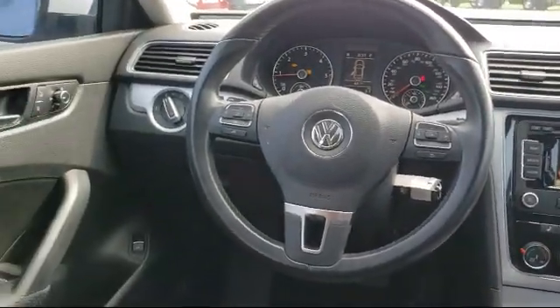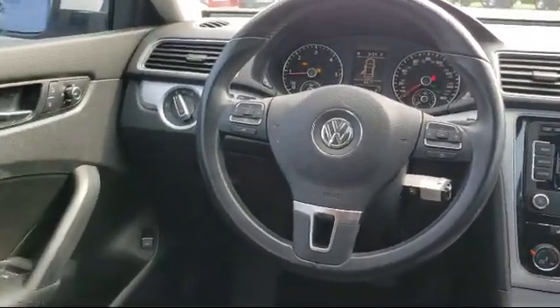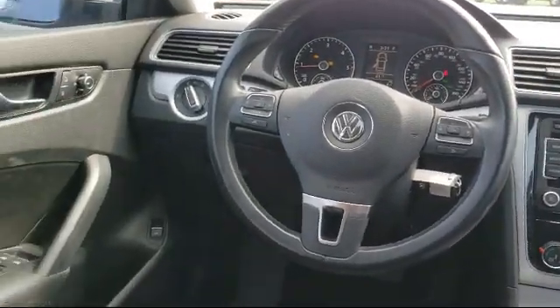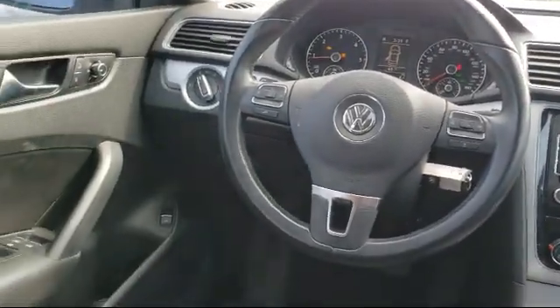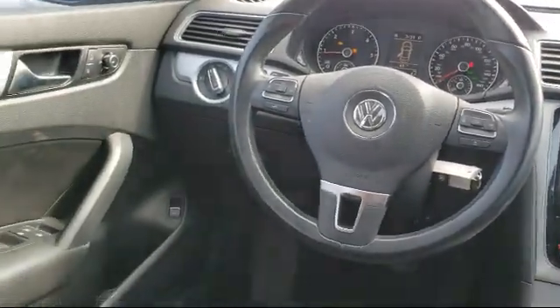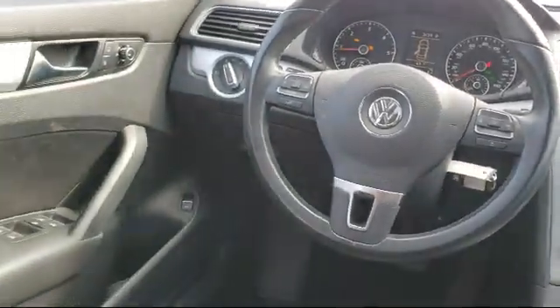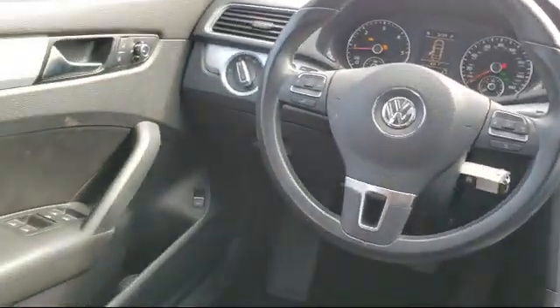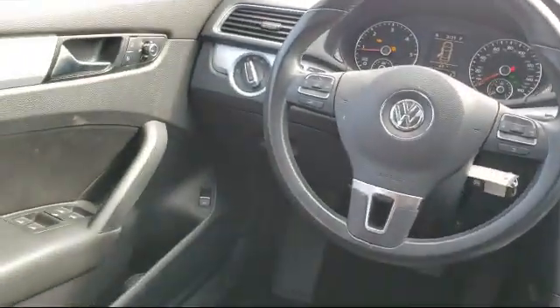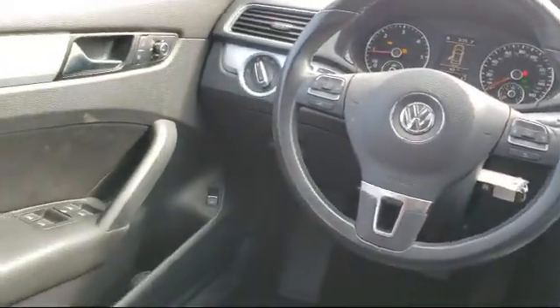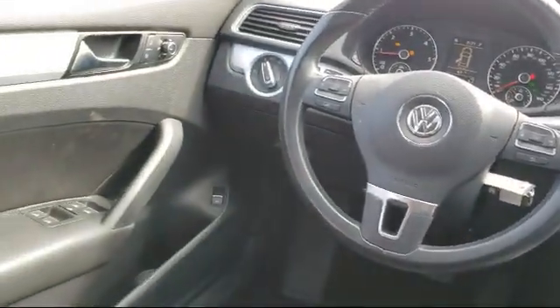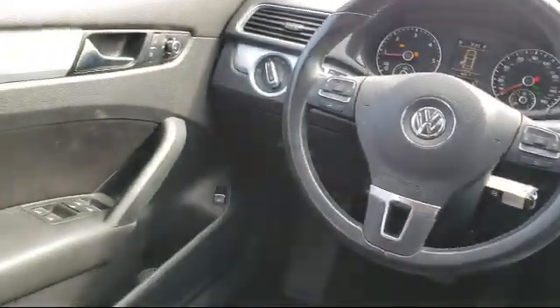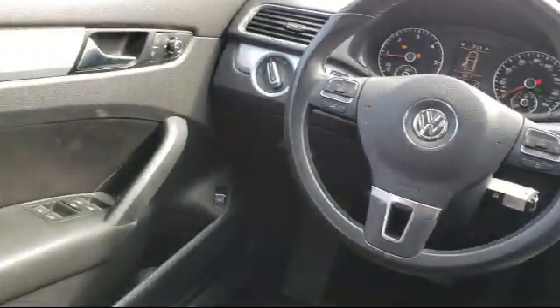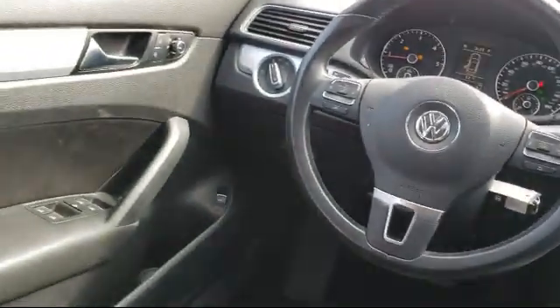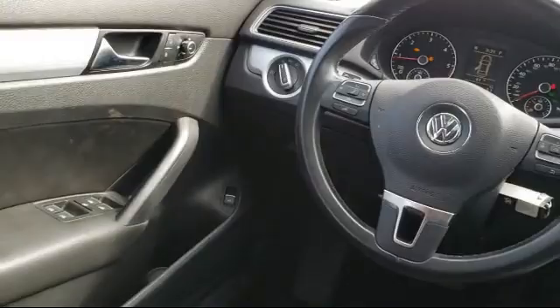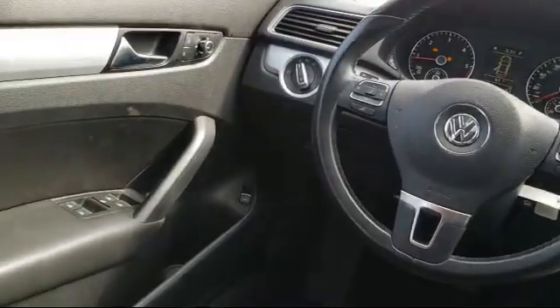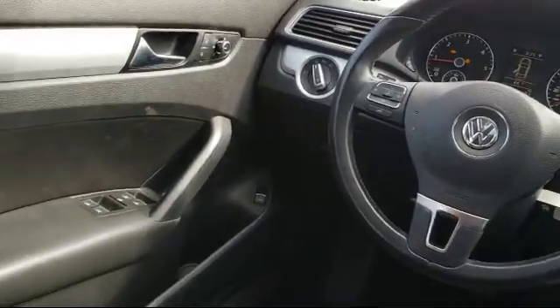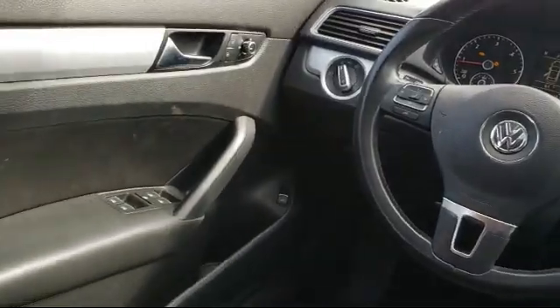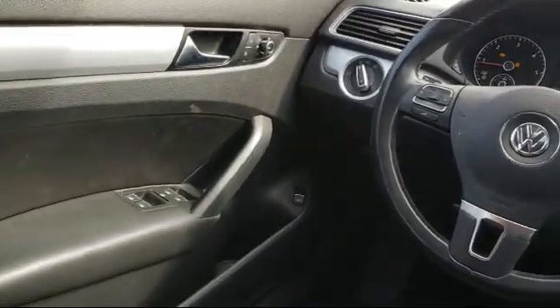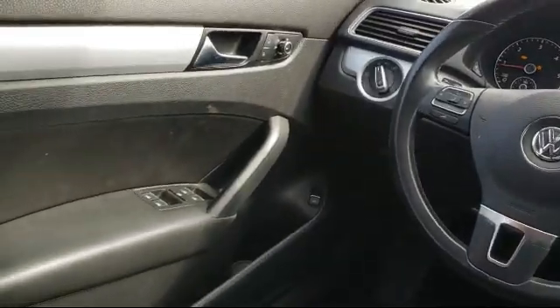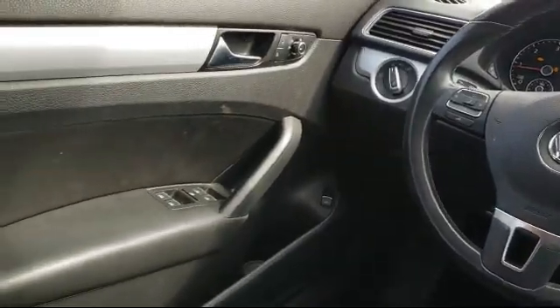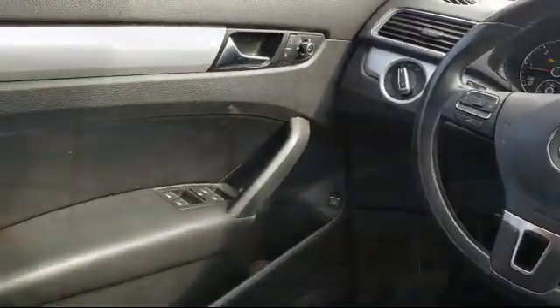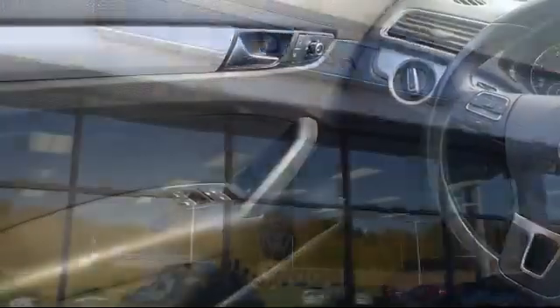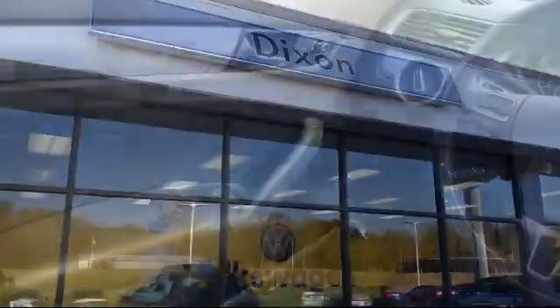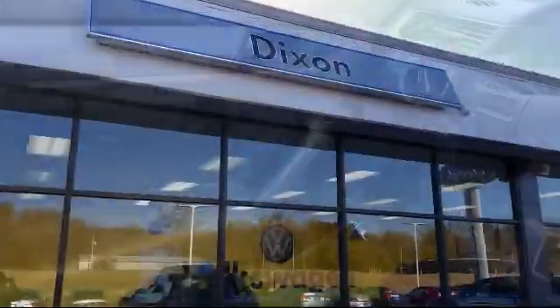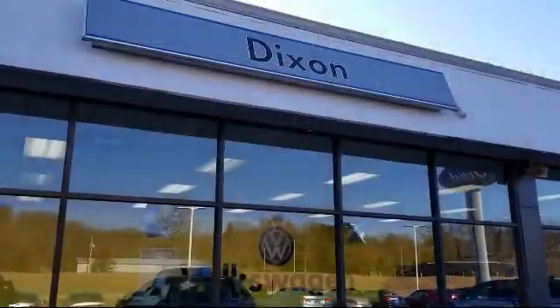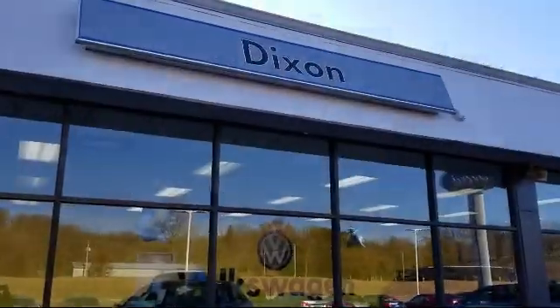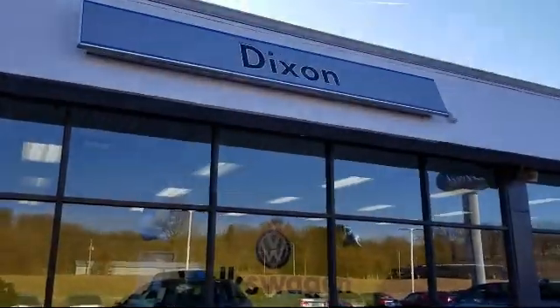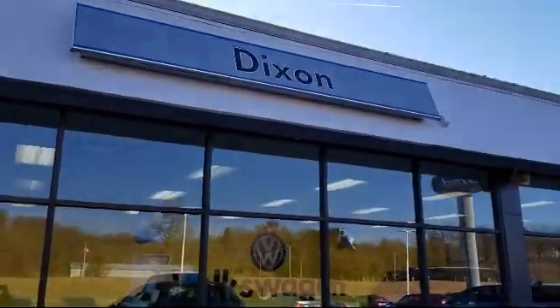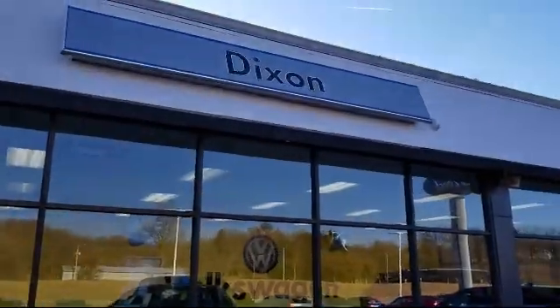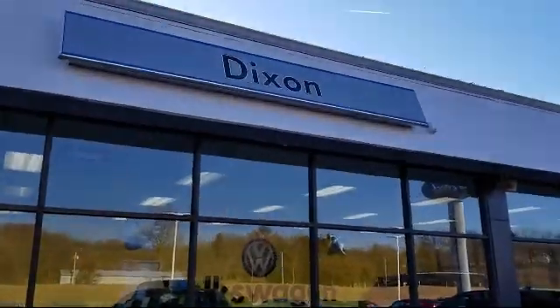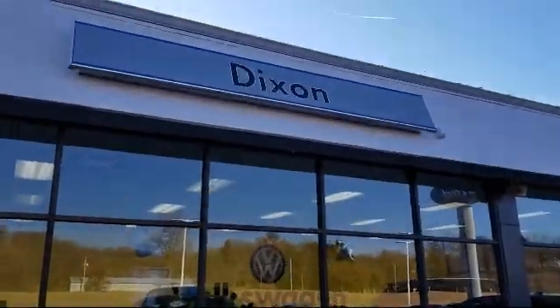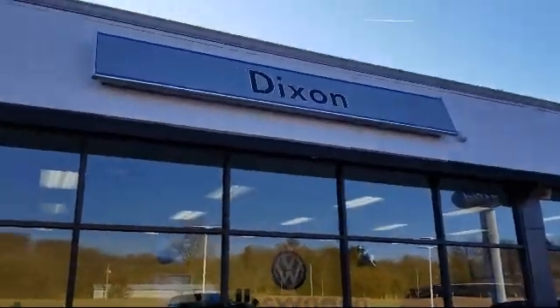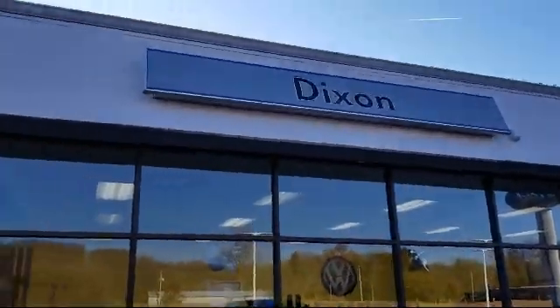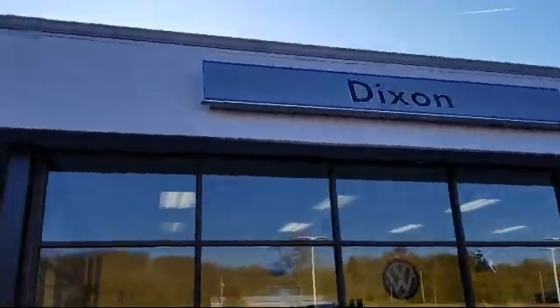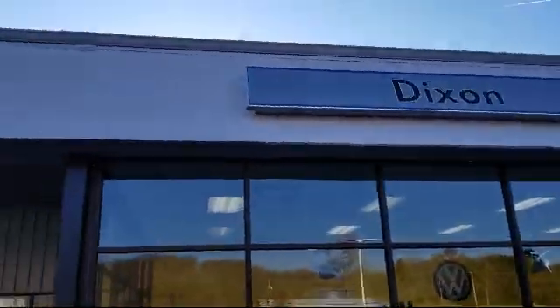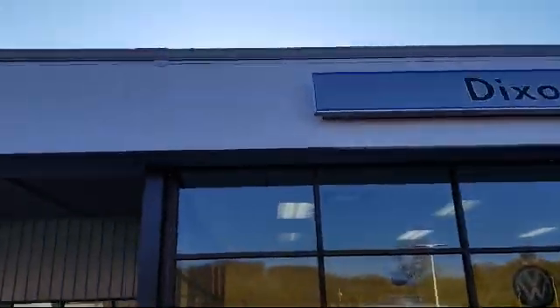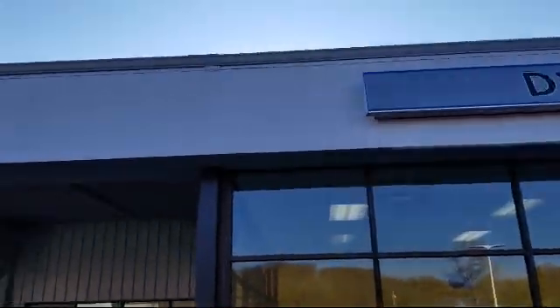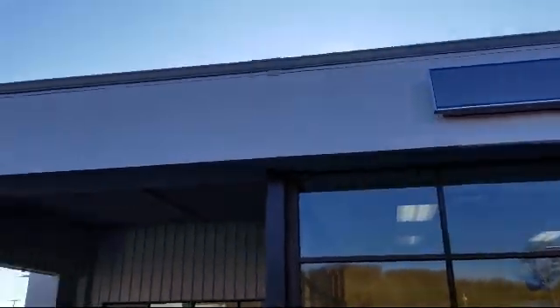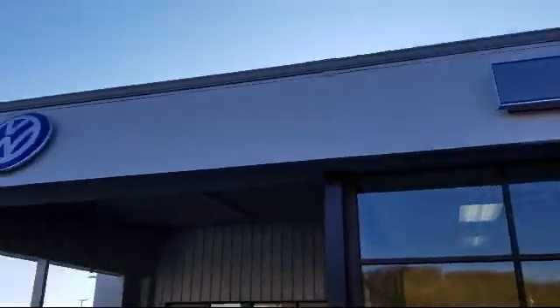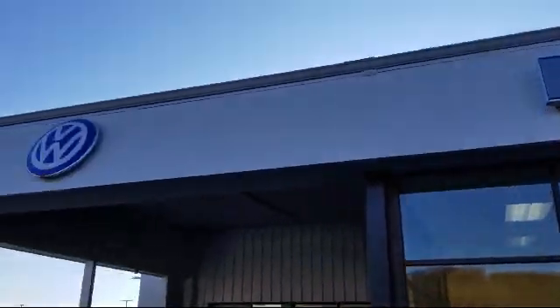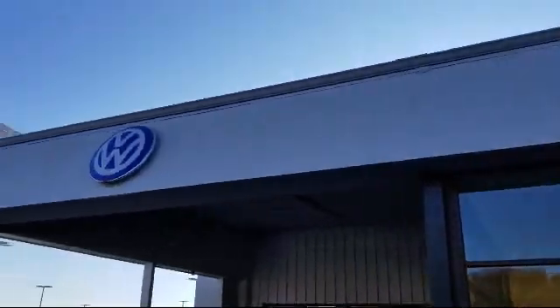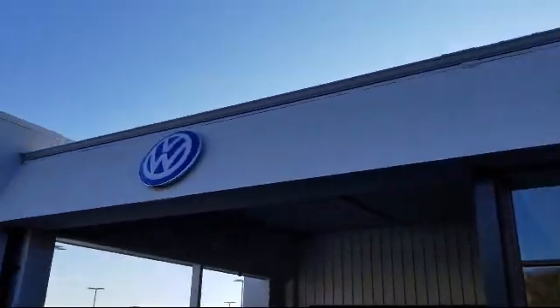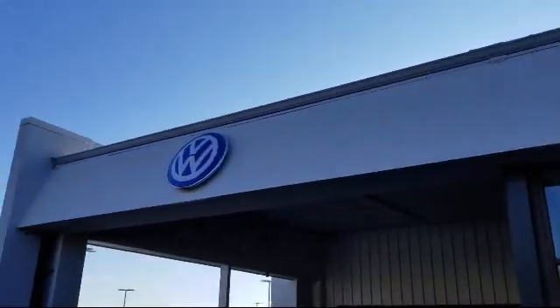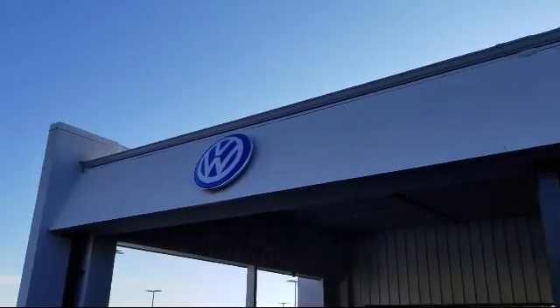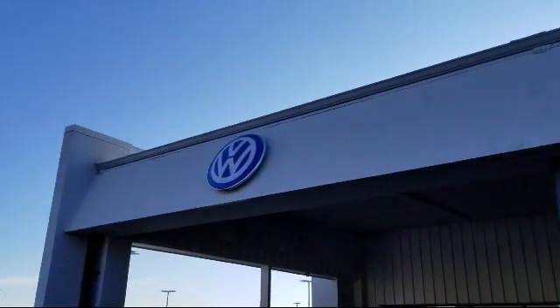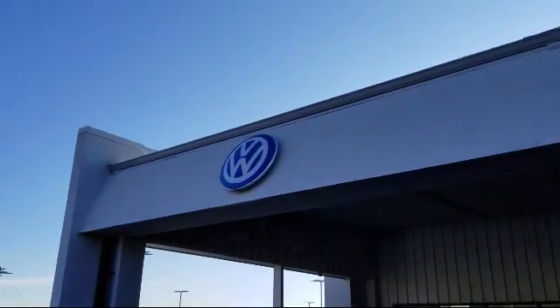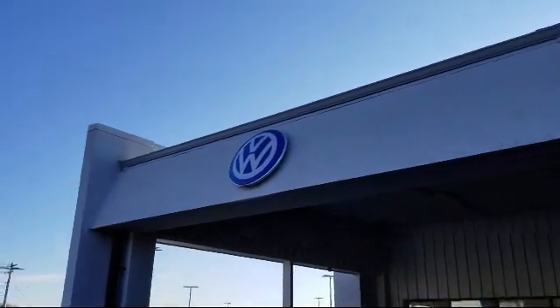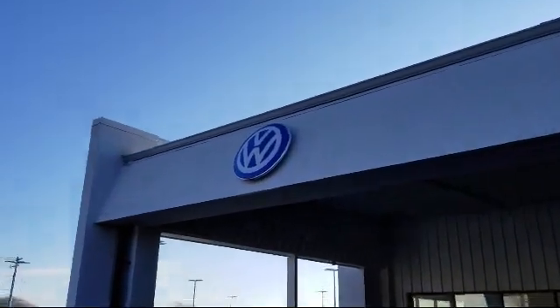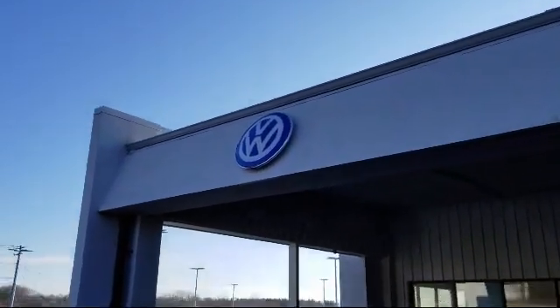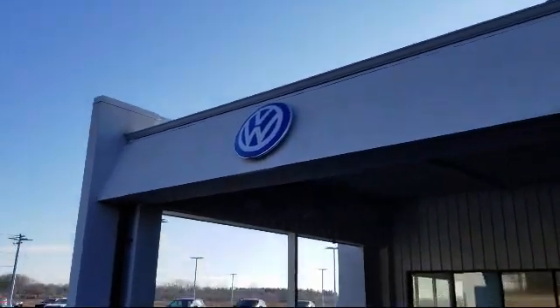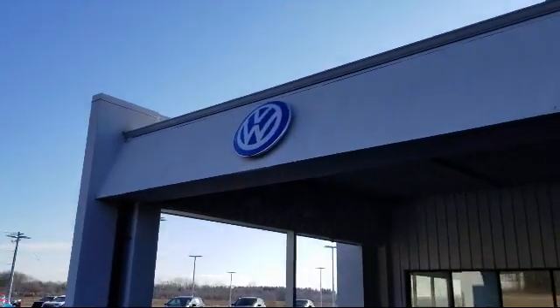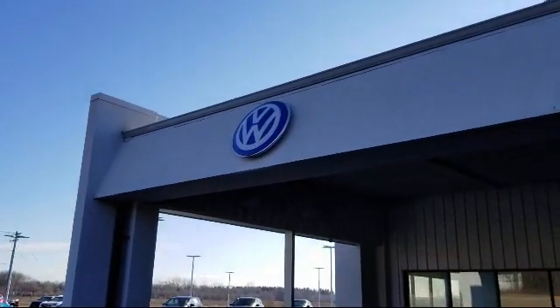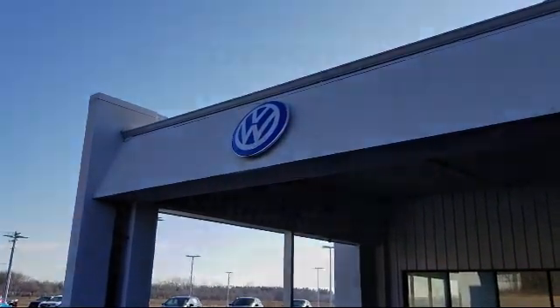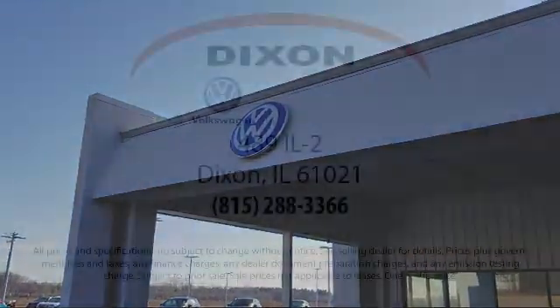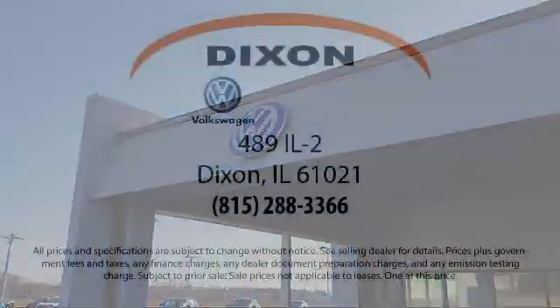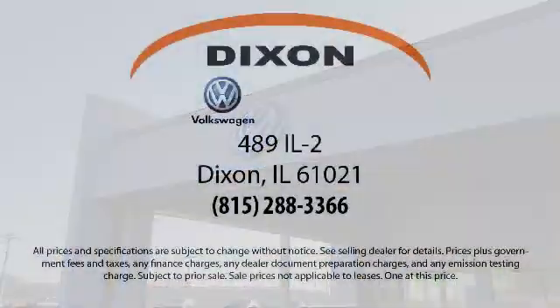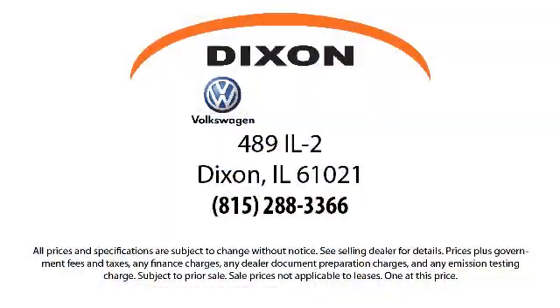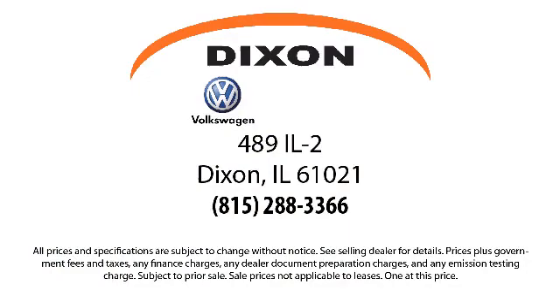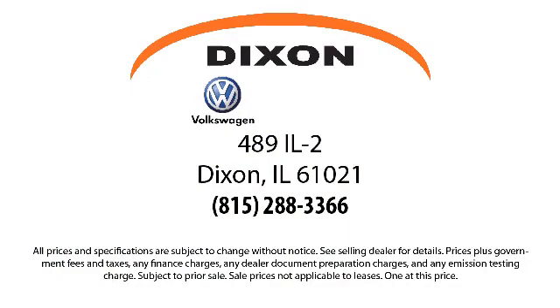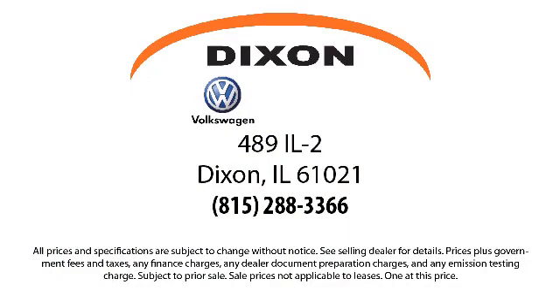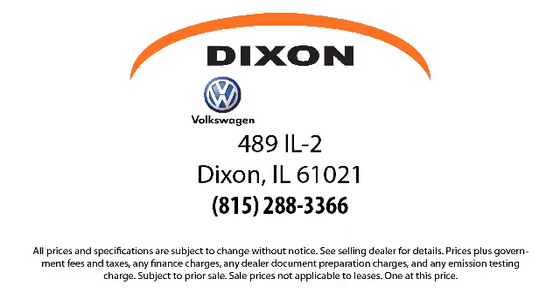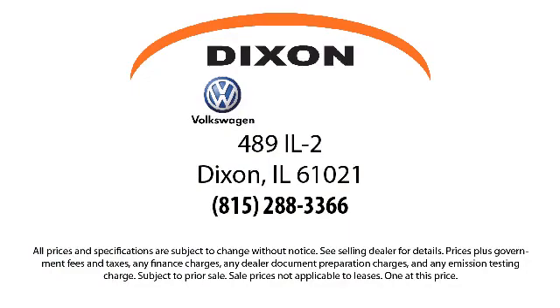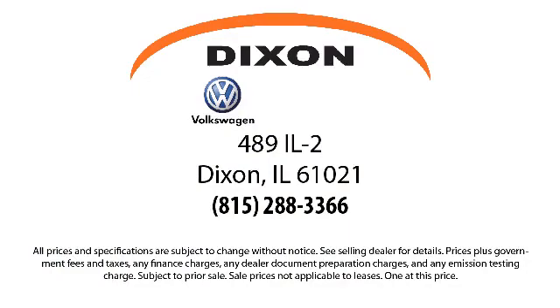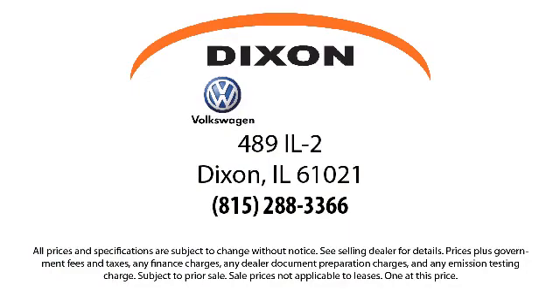So come visit us here at Dixon Volkswagen — you'll be glad you did. We are located at 489 Illinois Route 2 in Dixon.